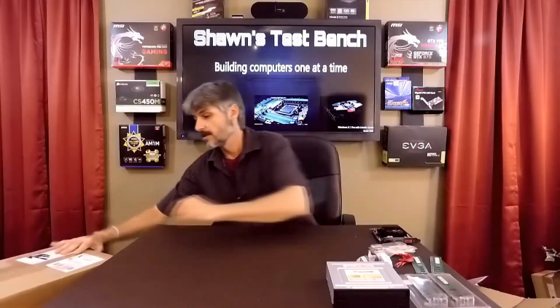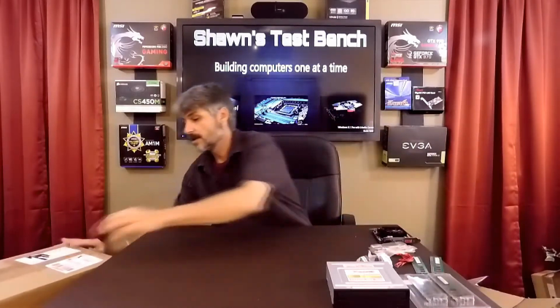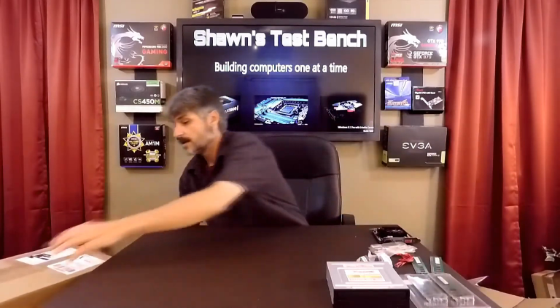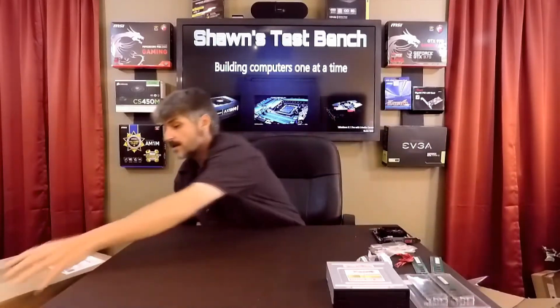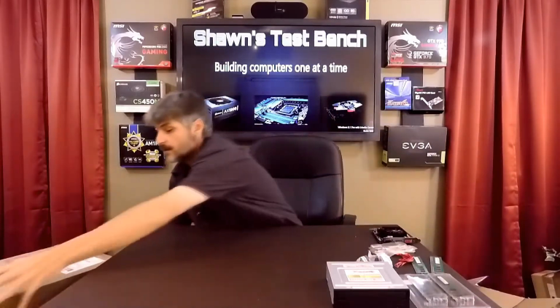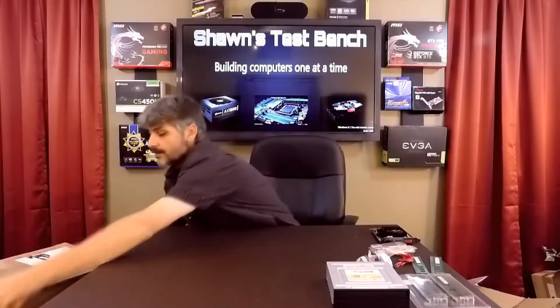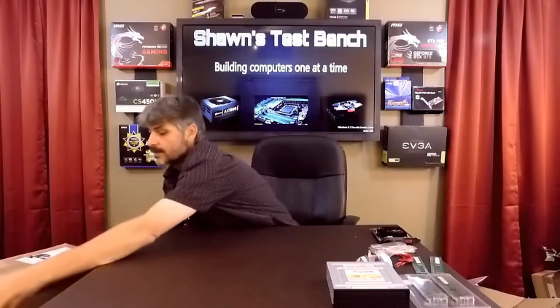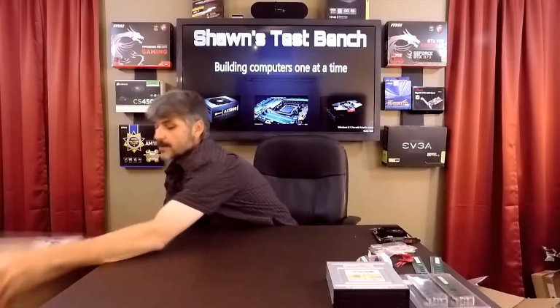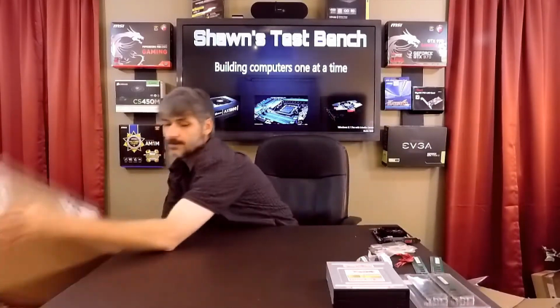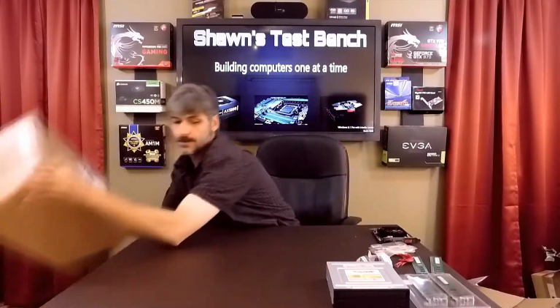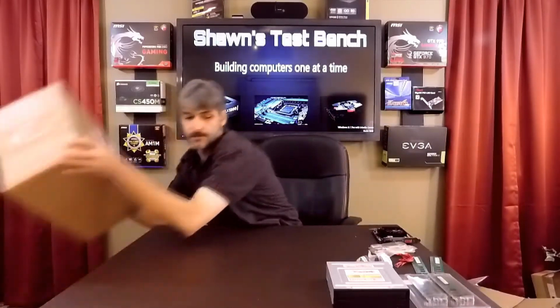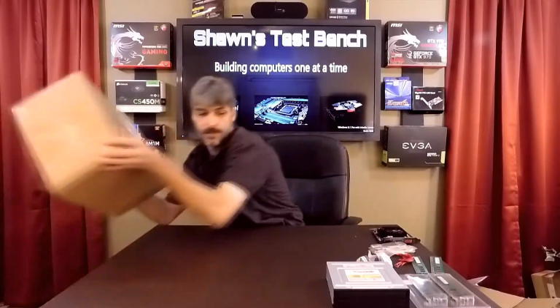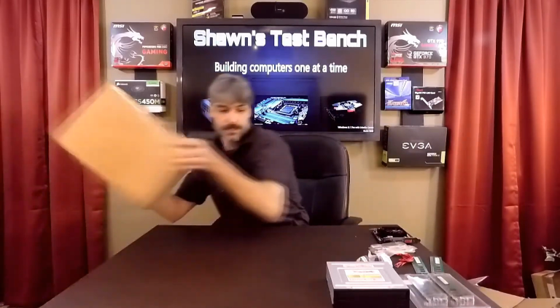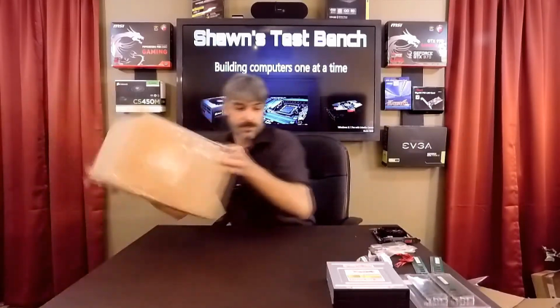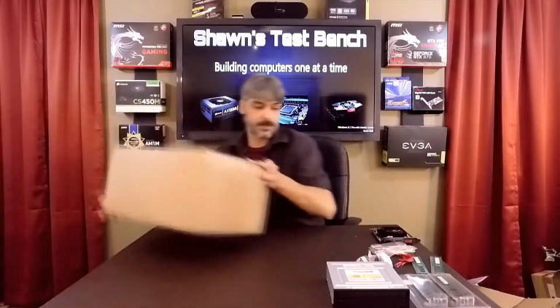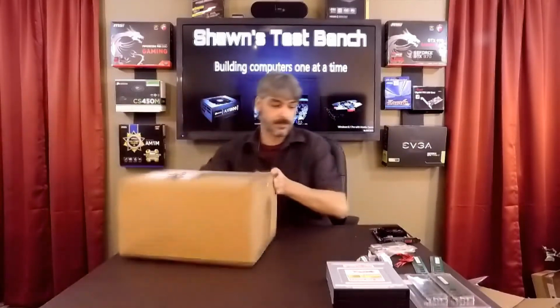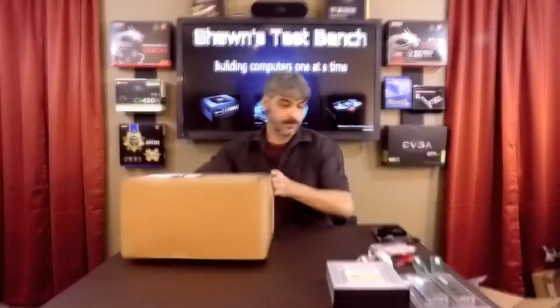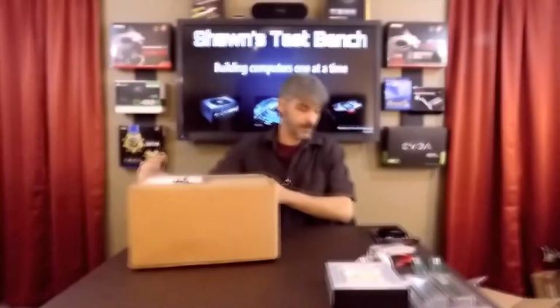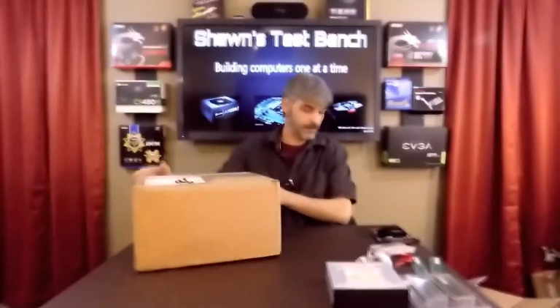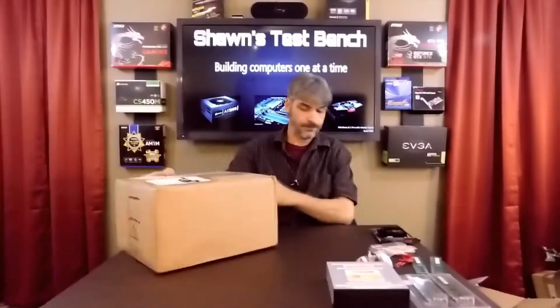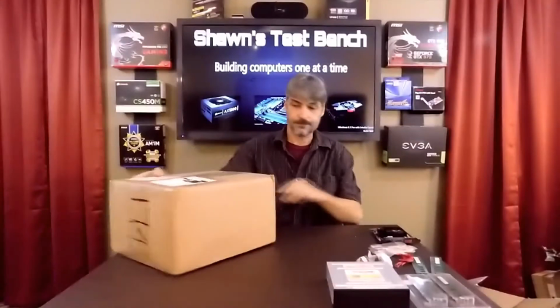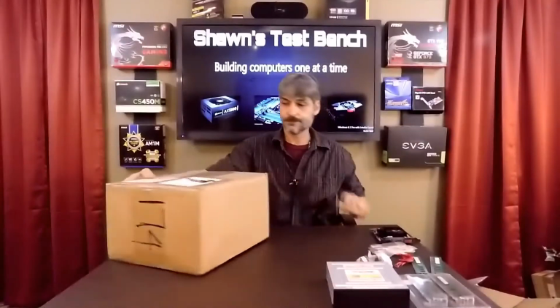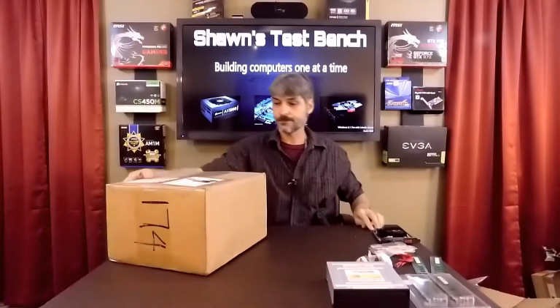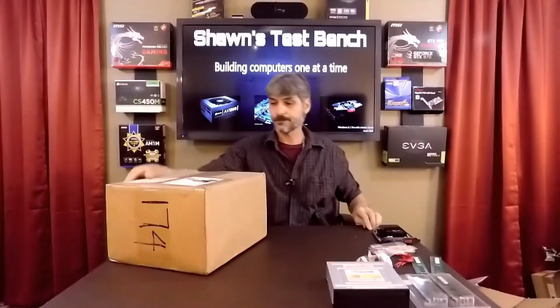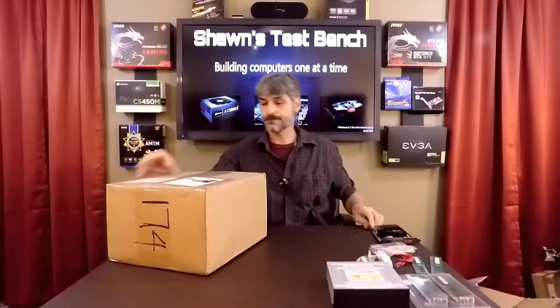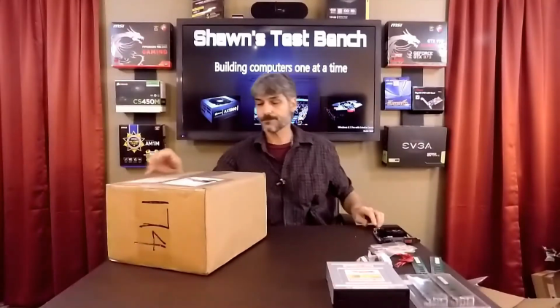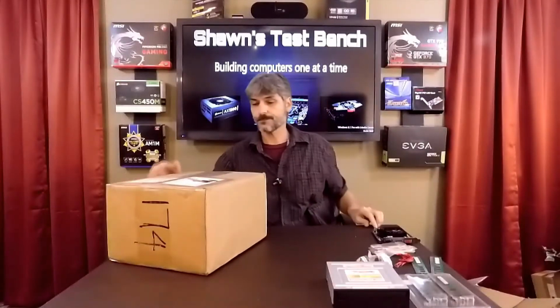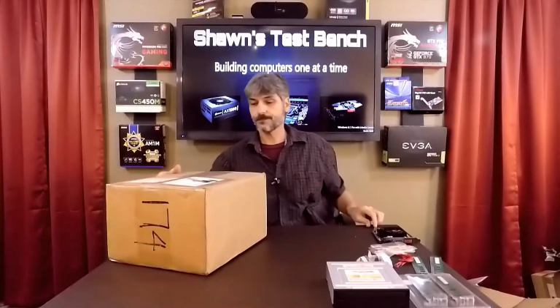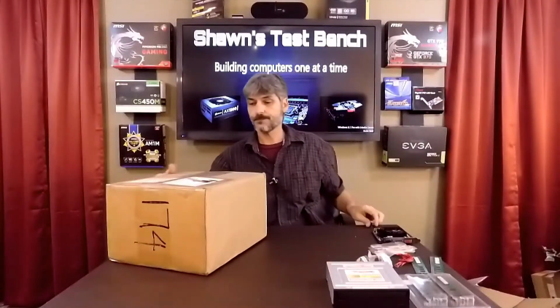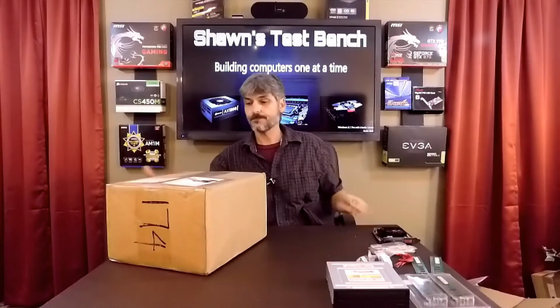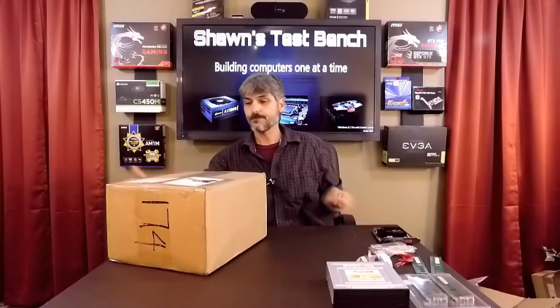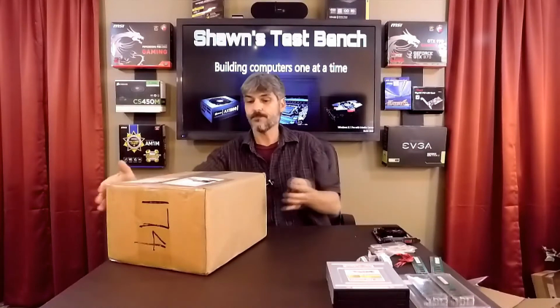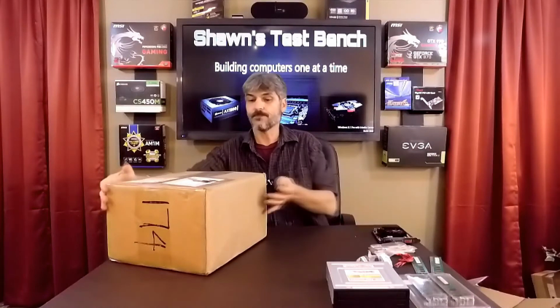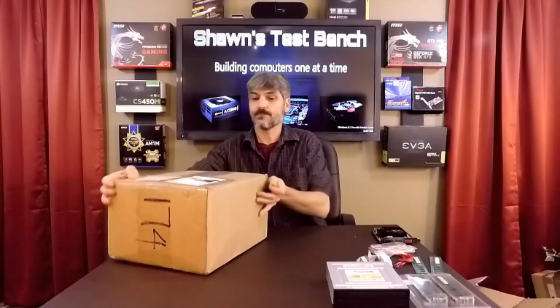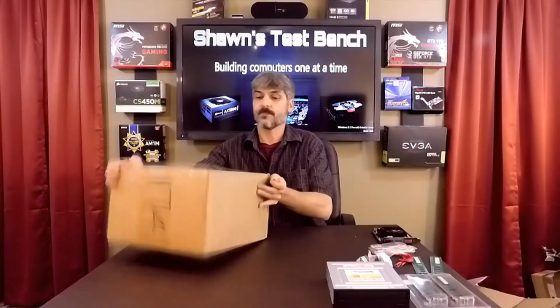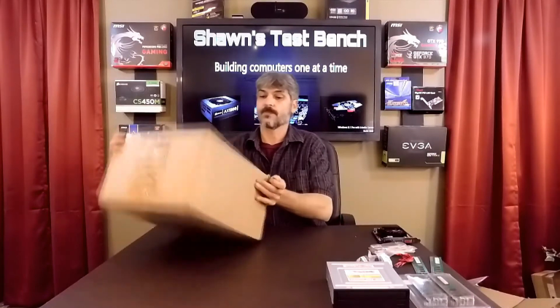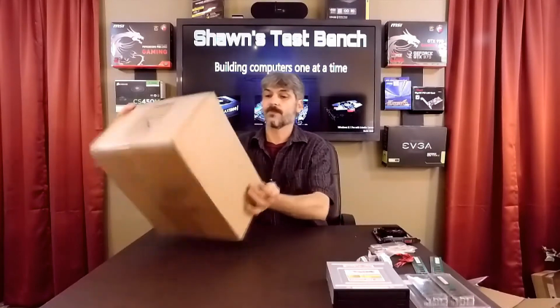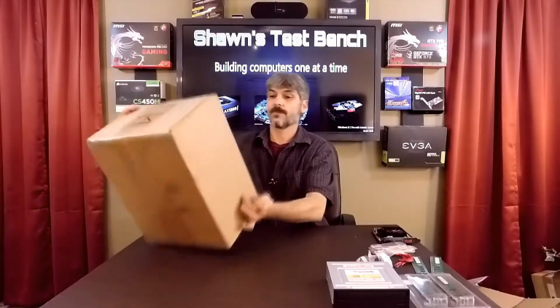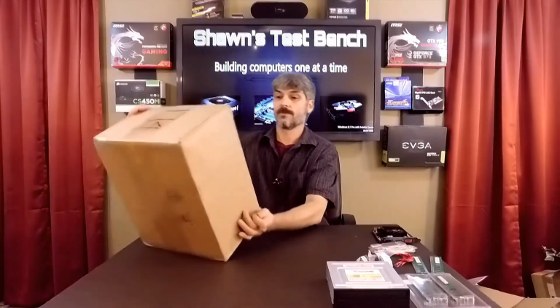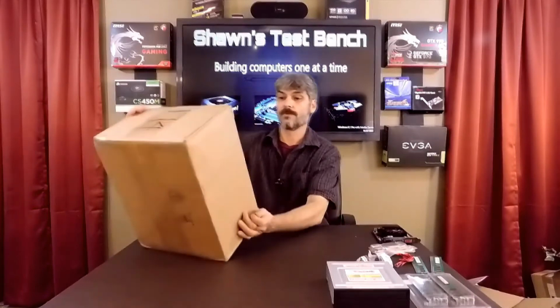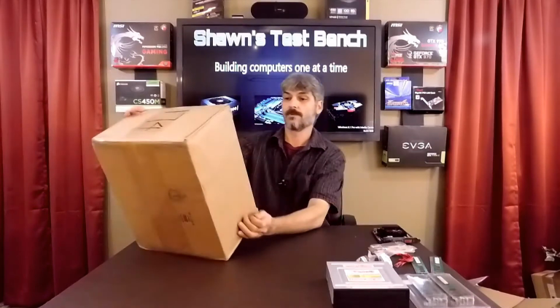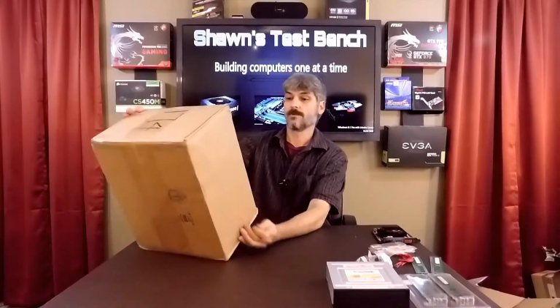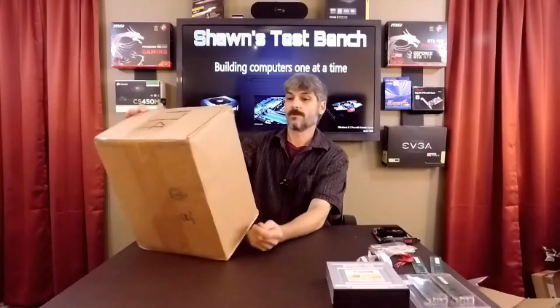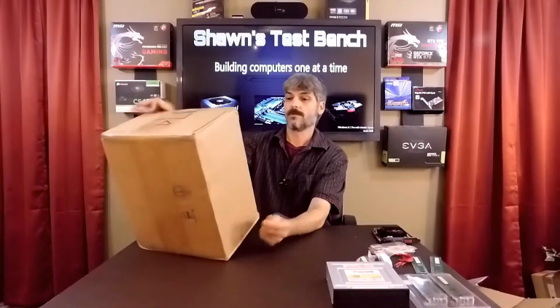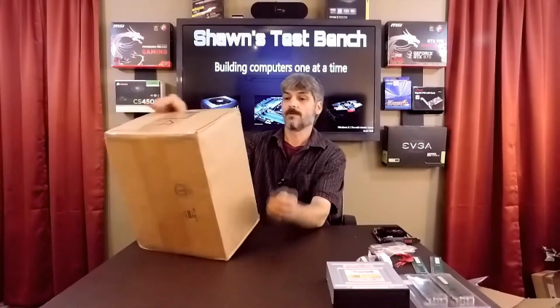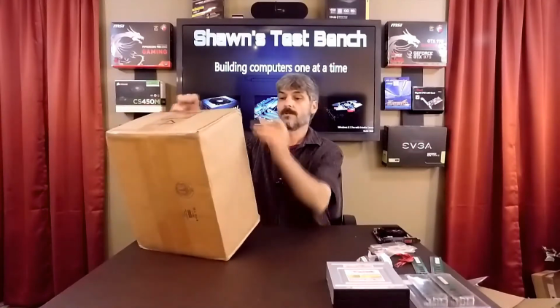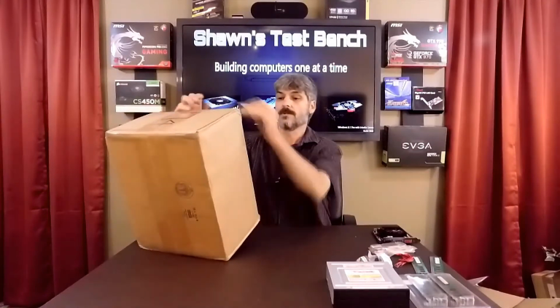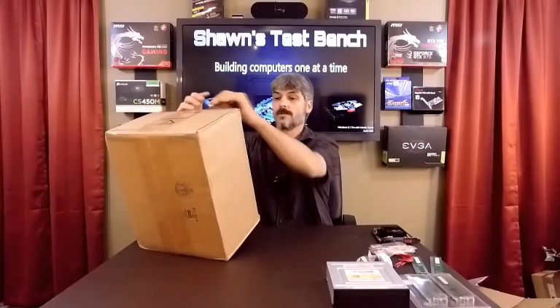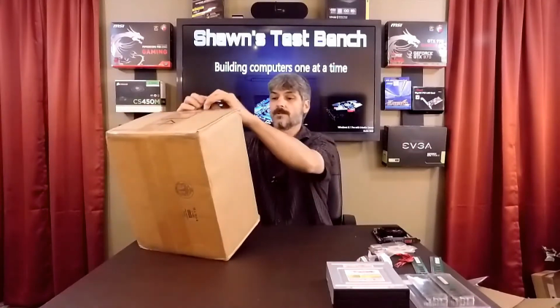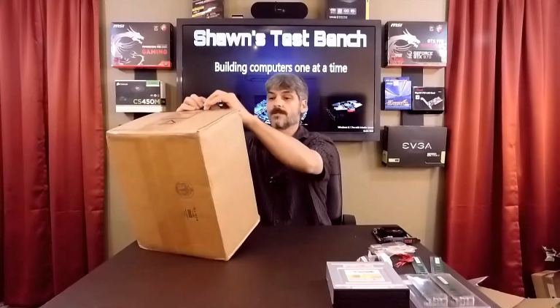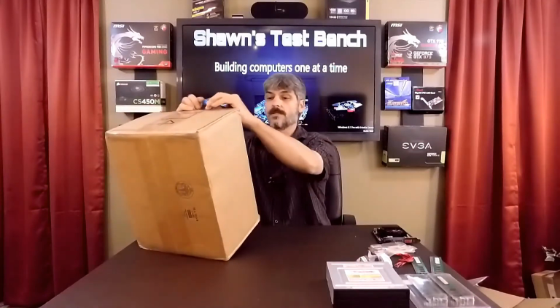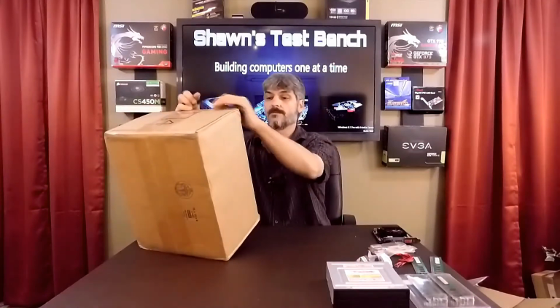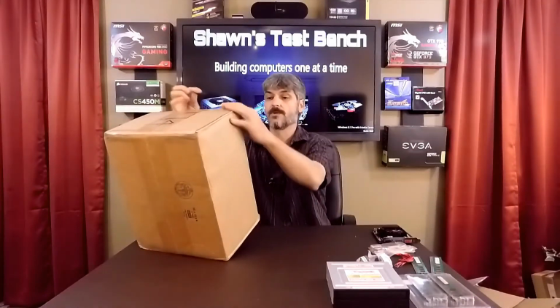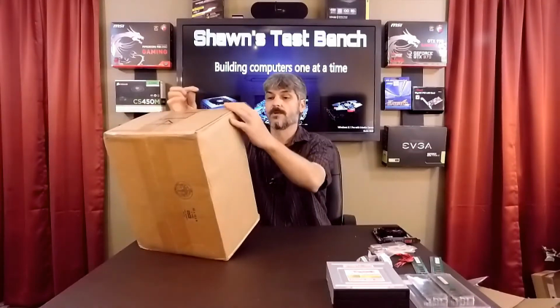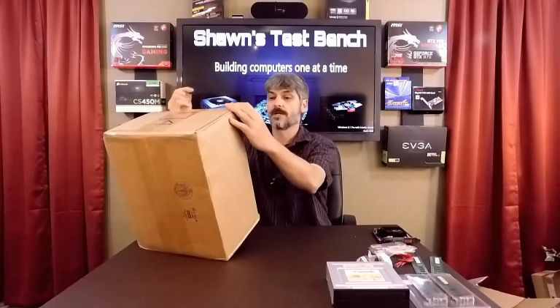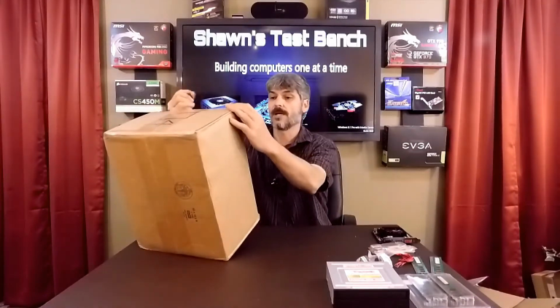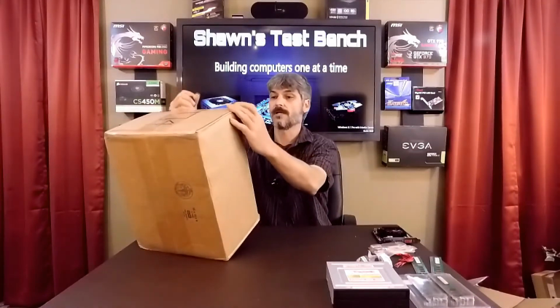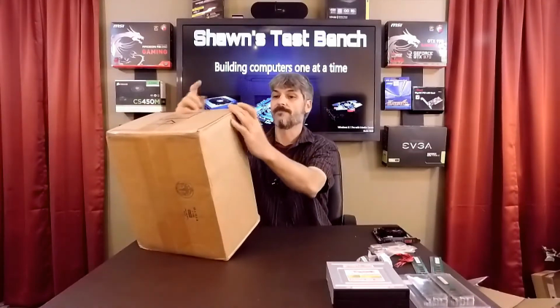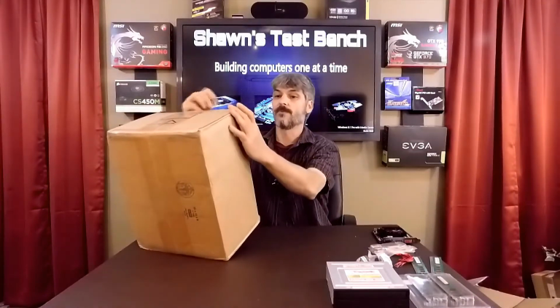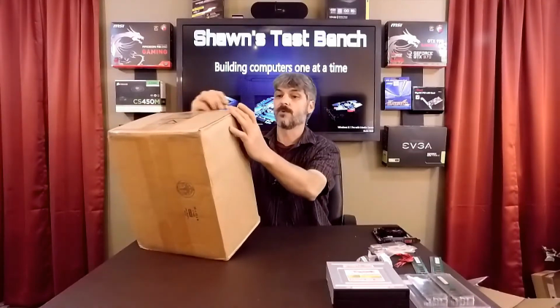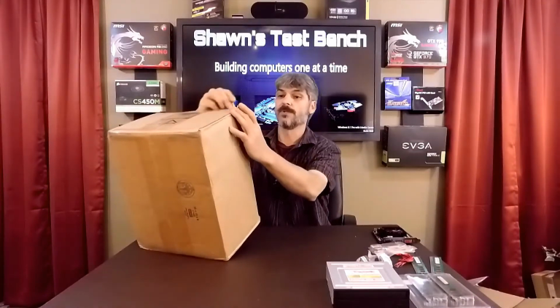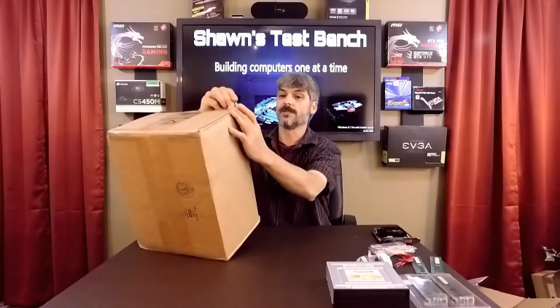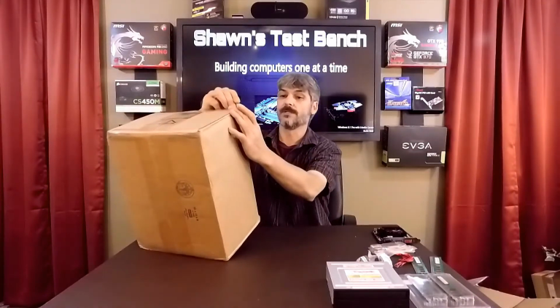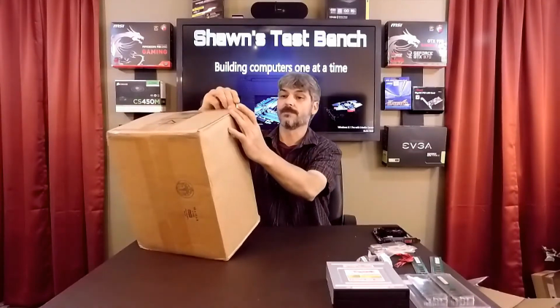We have a larger box here from Sandburn, California.